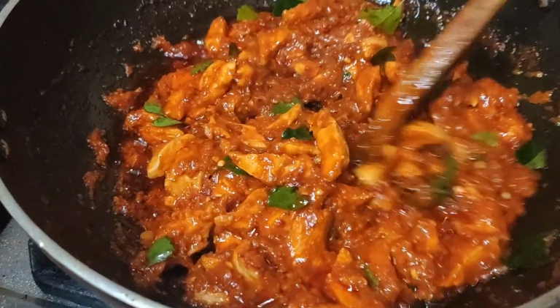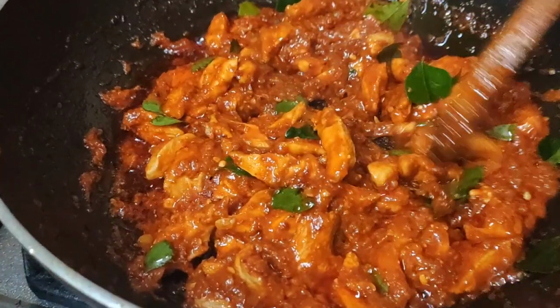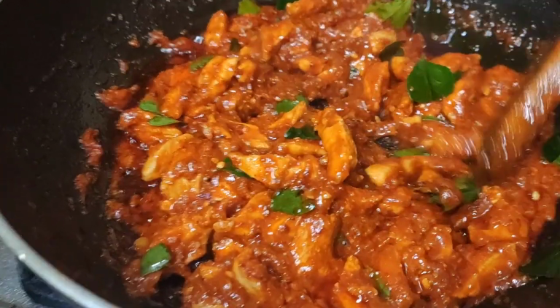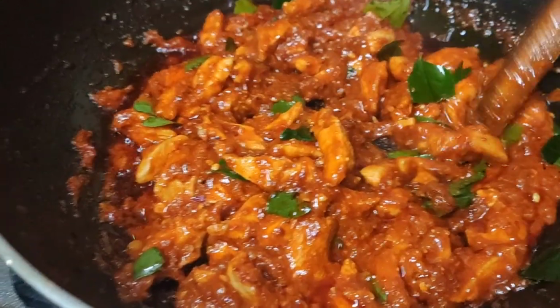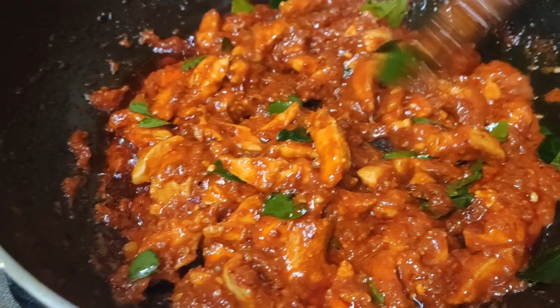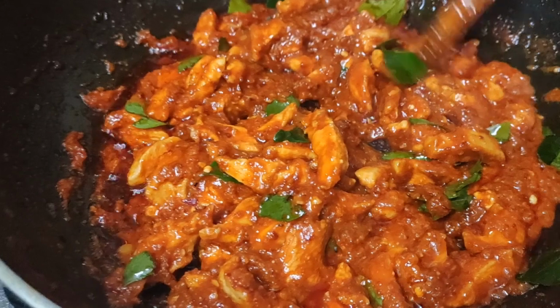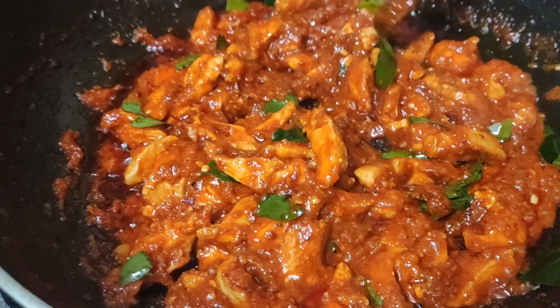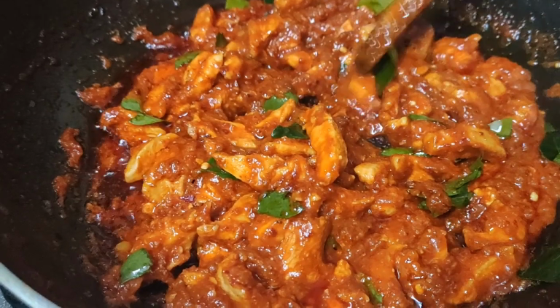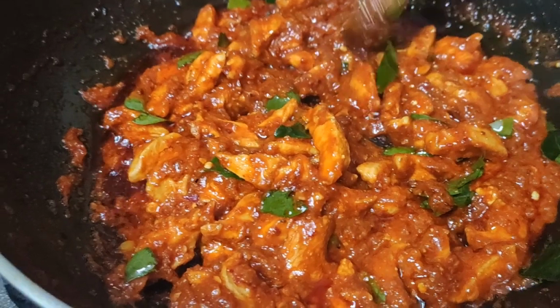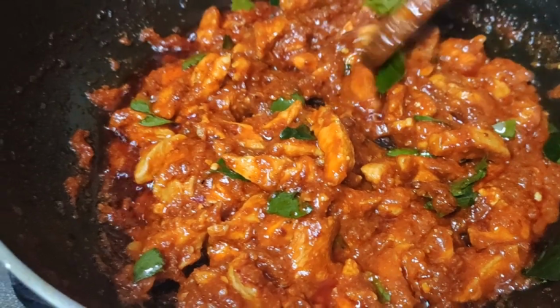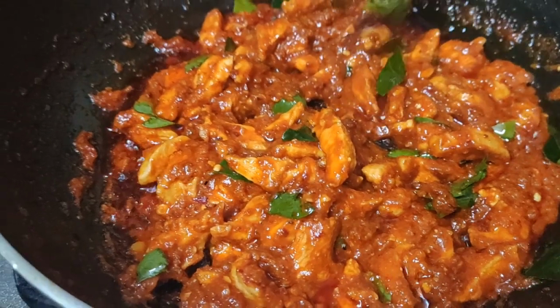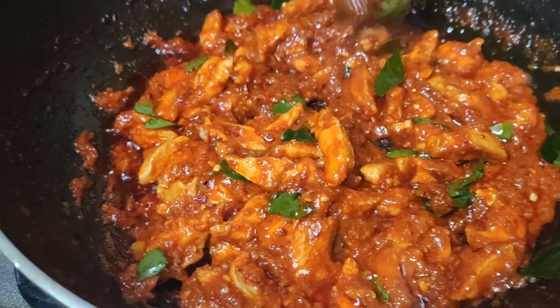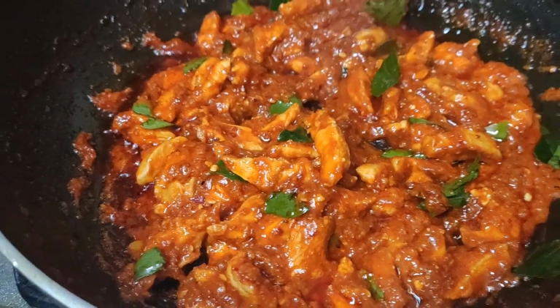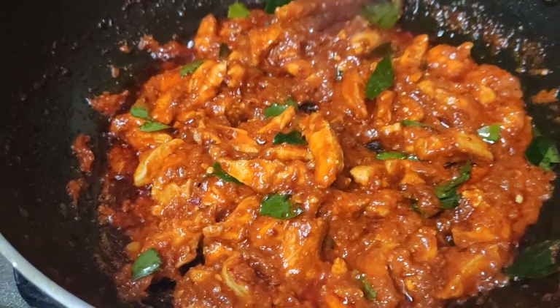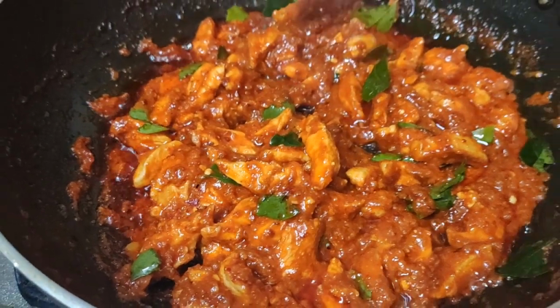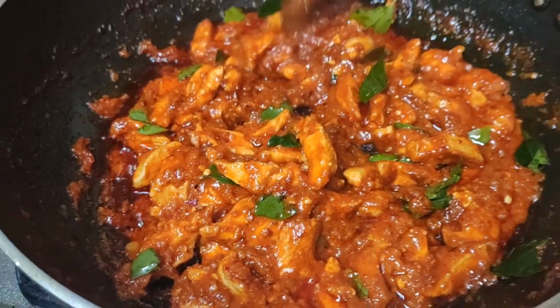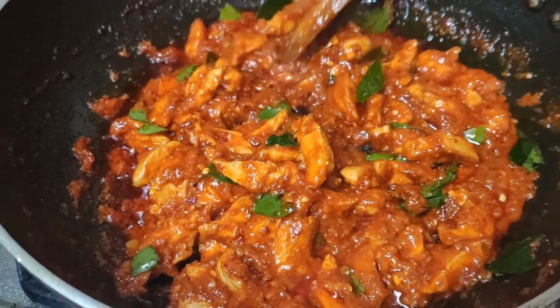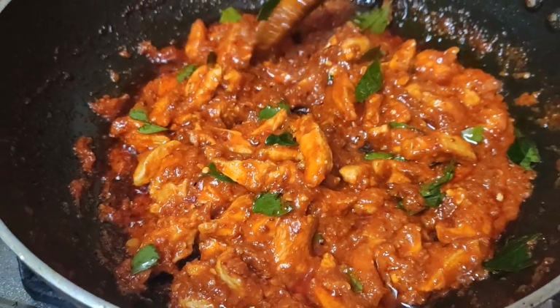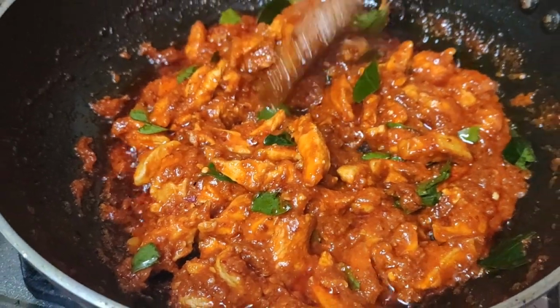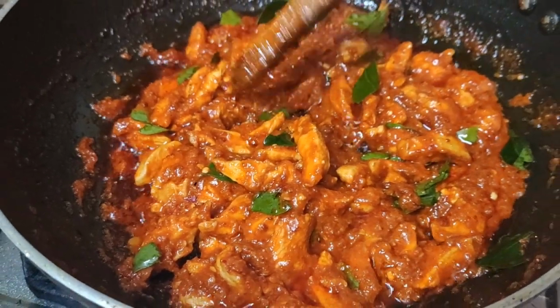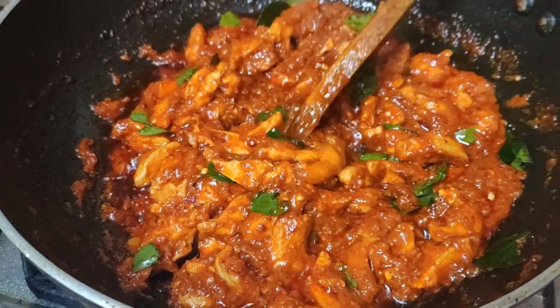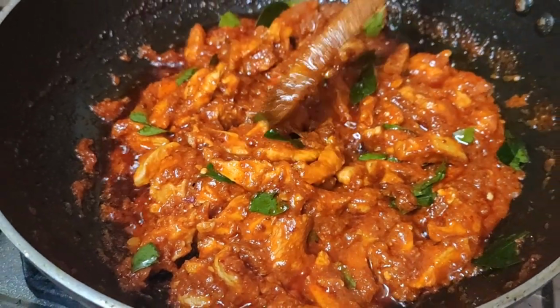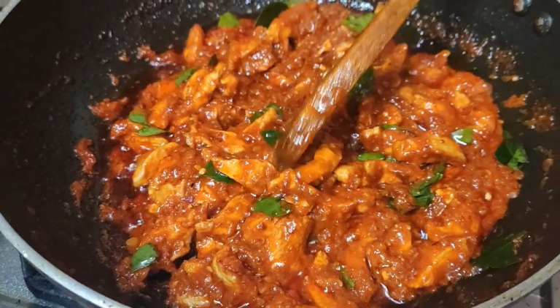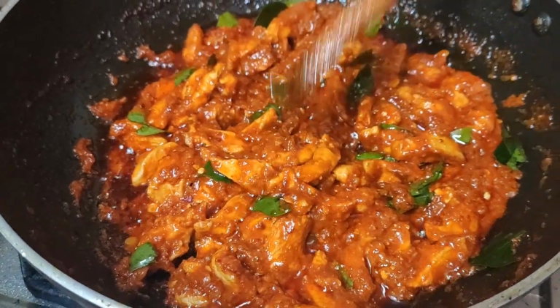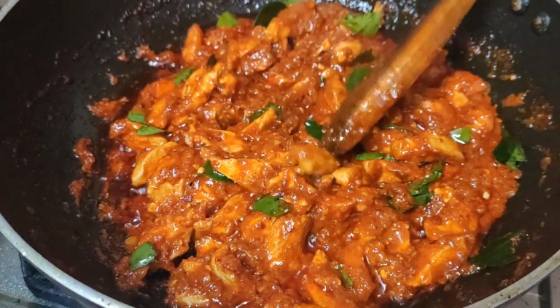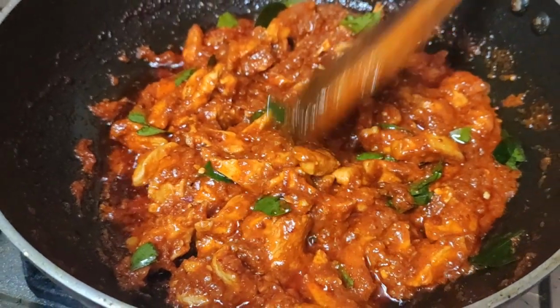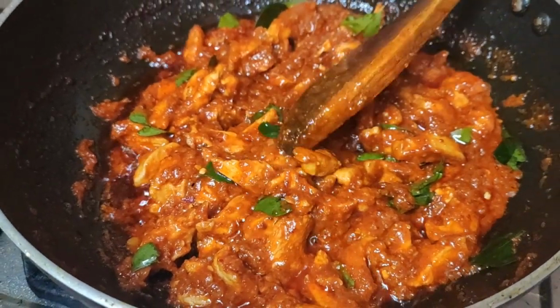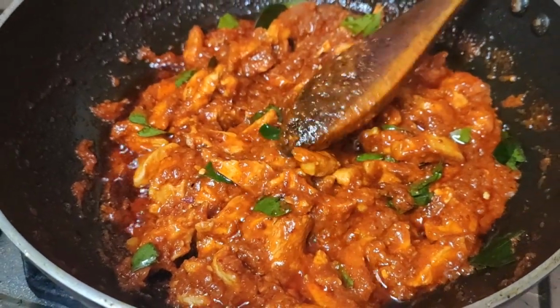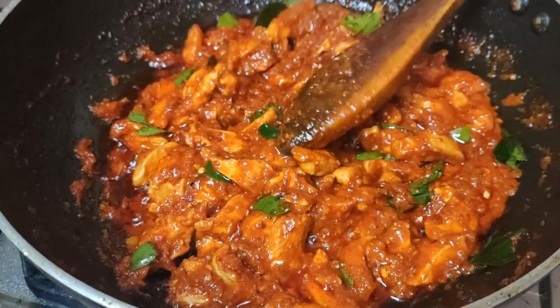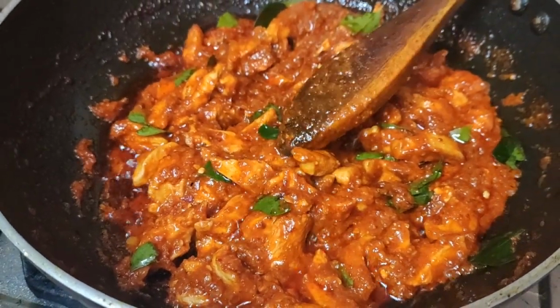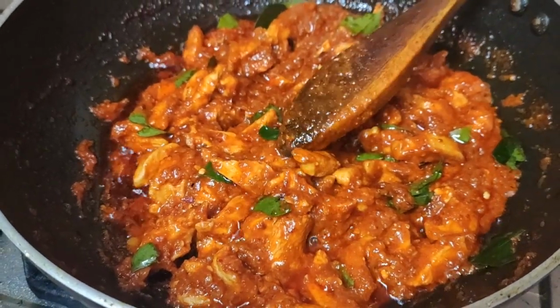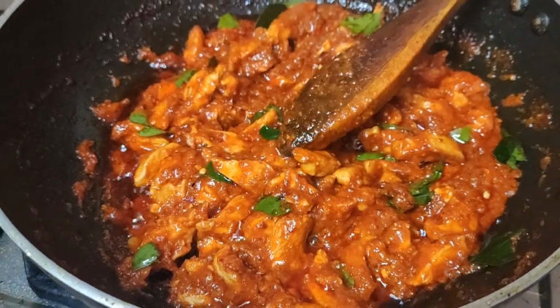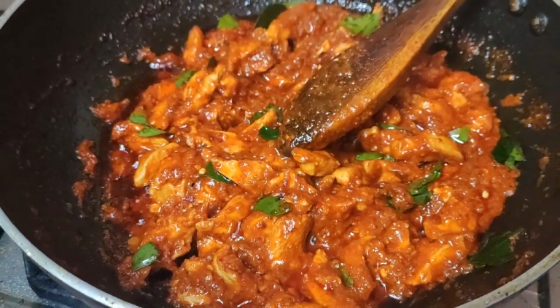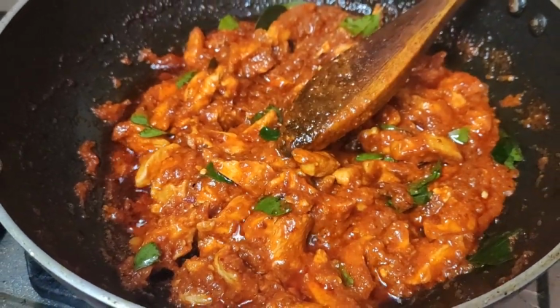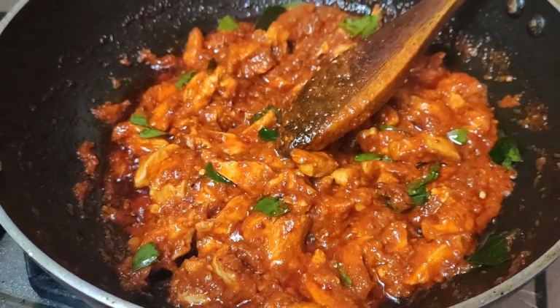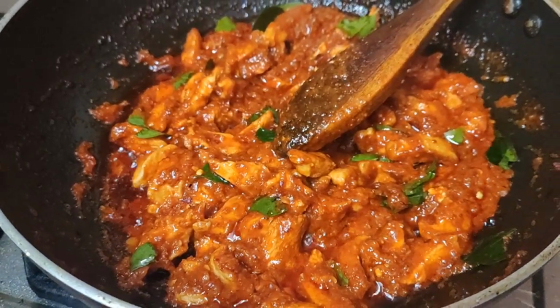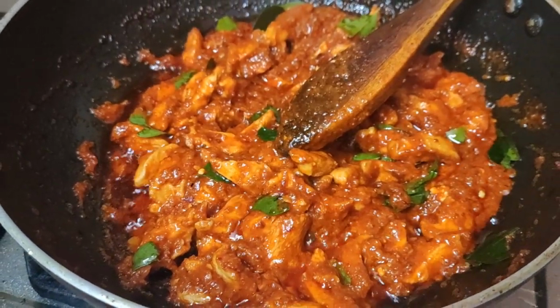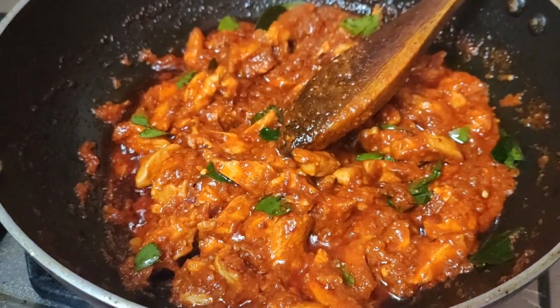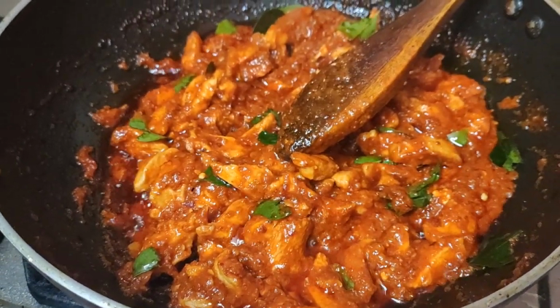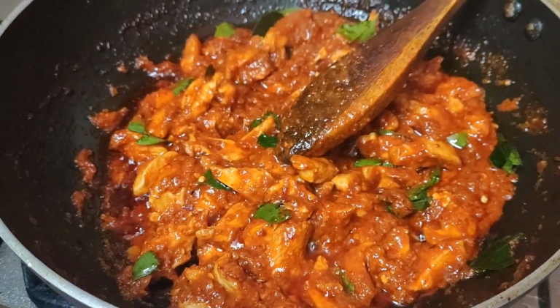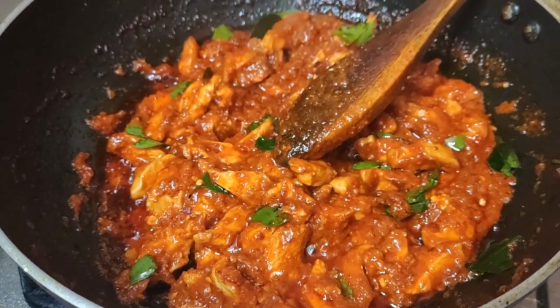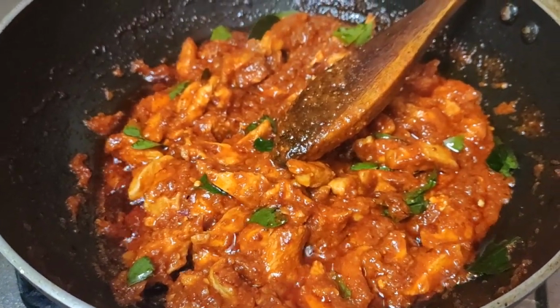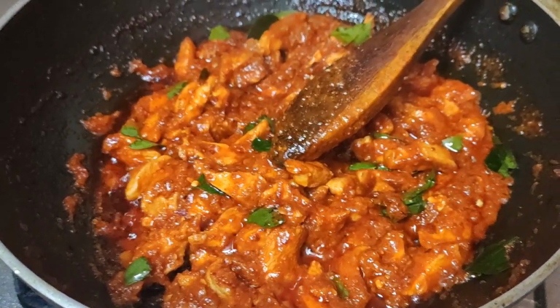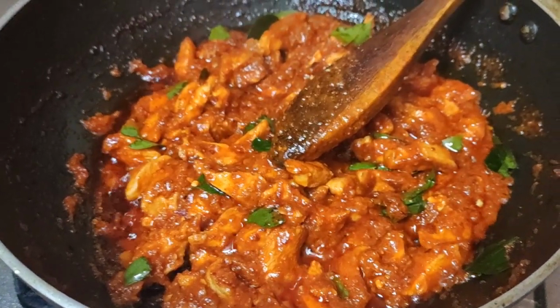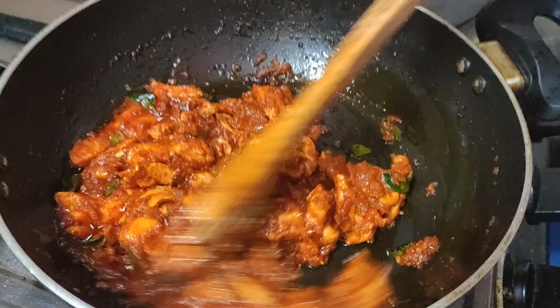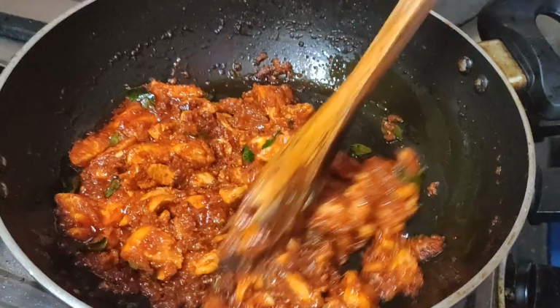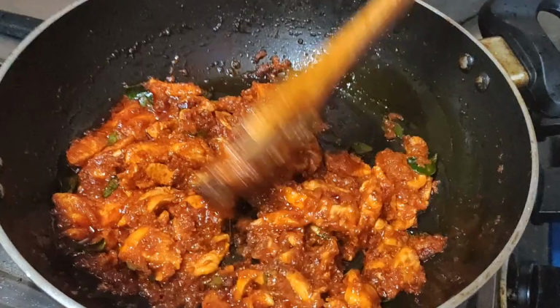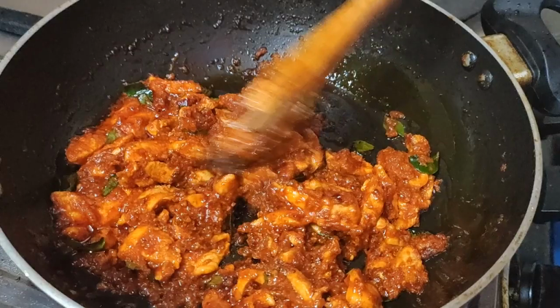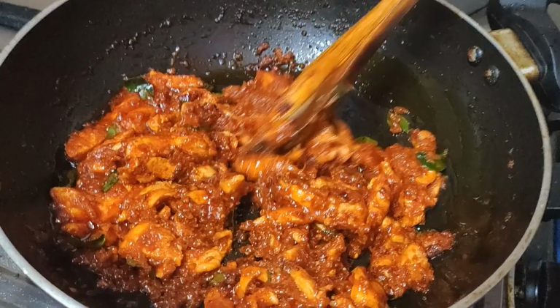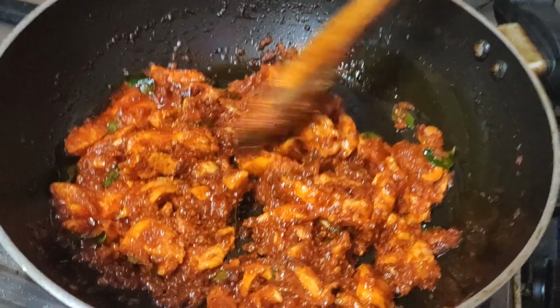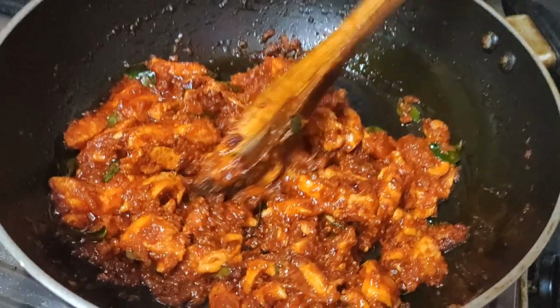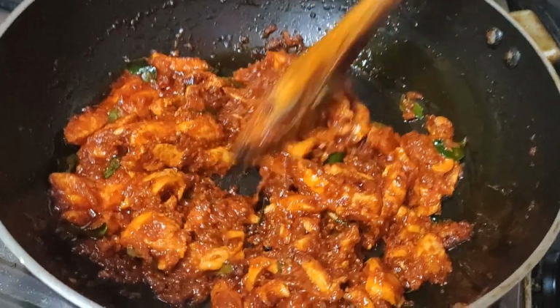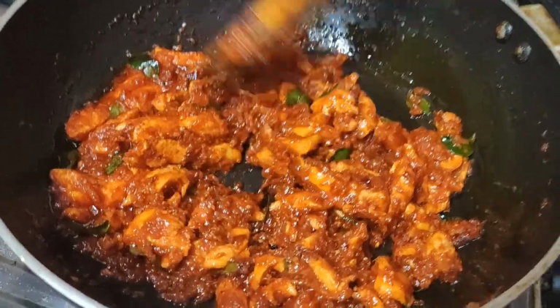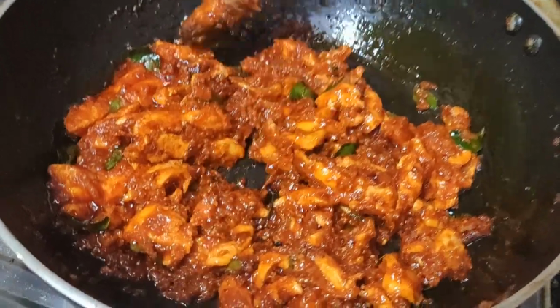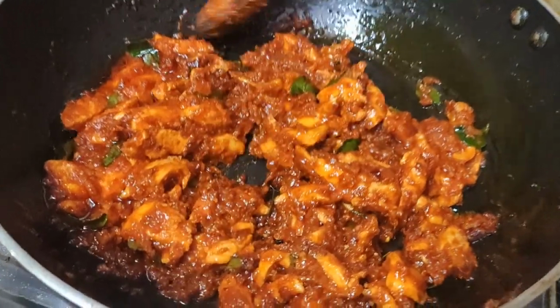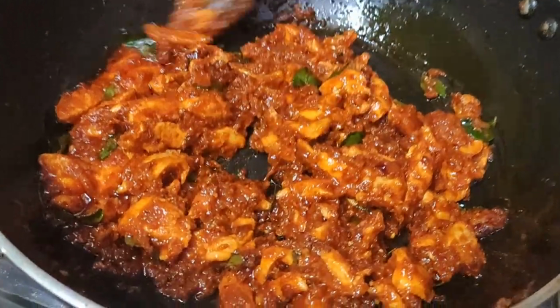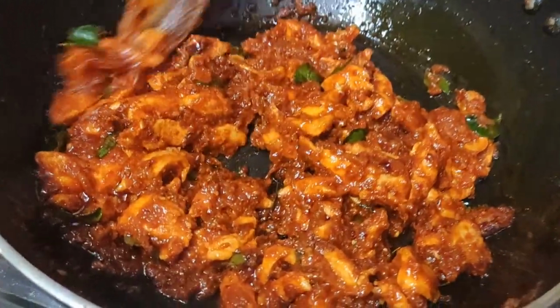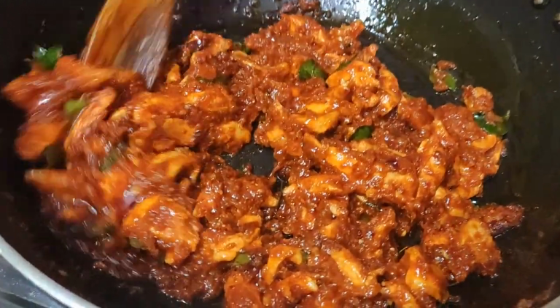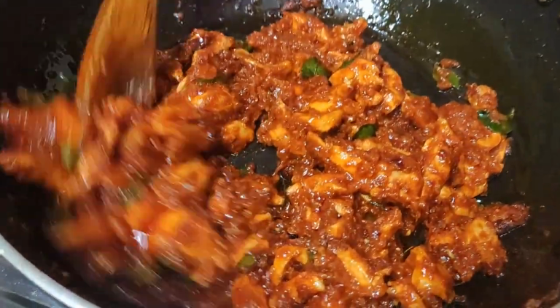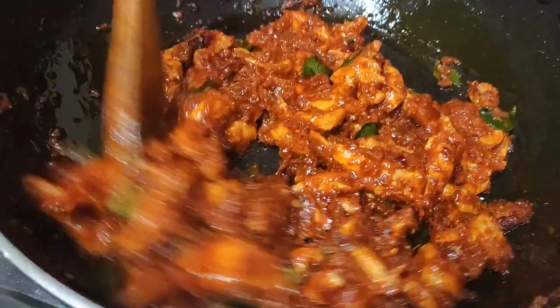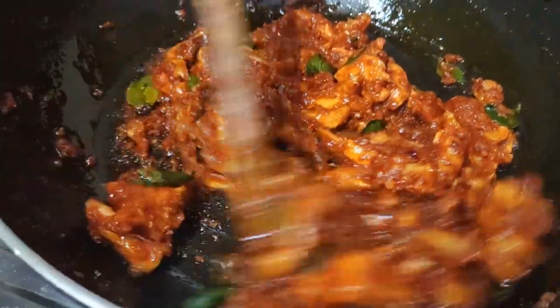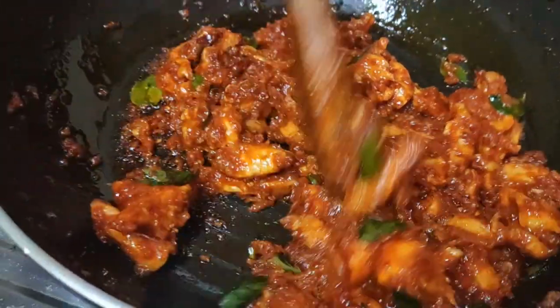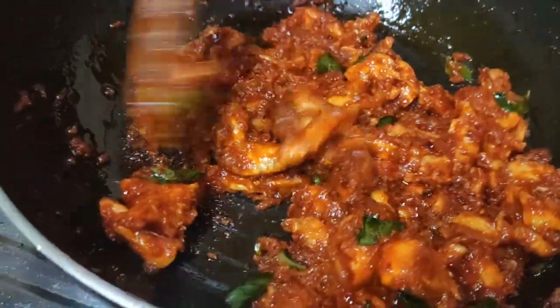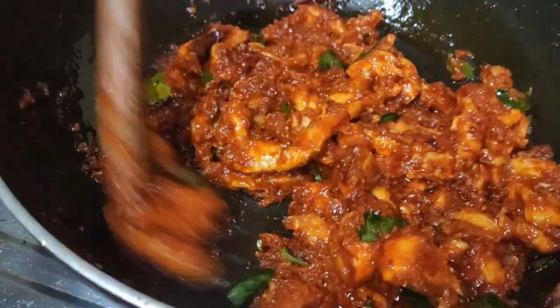Now I have added the curry leaves. Let's wait for a few more minutes — now it is almost done, everything is dry.